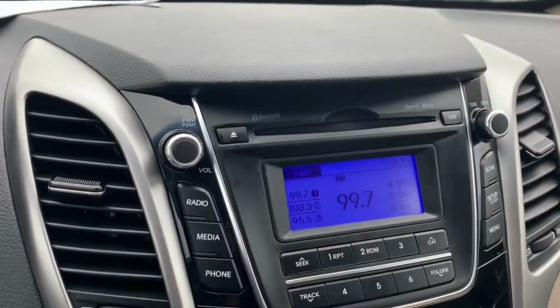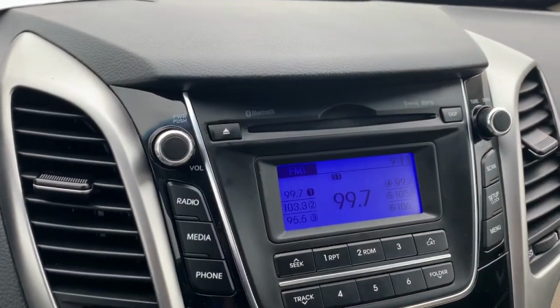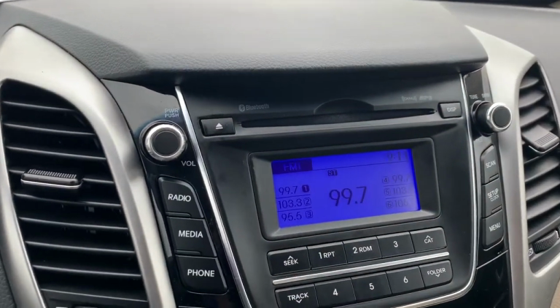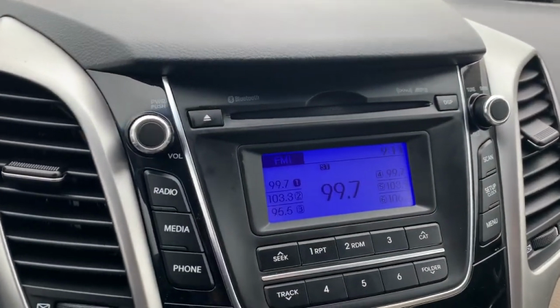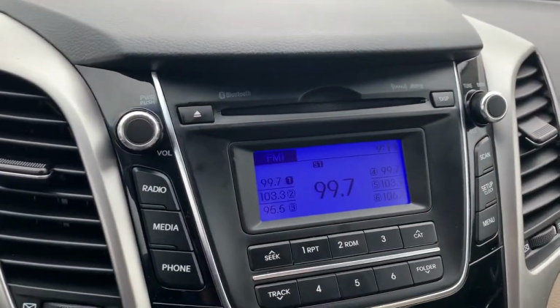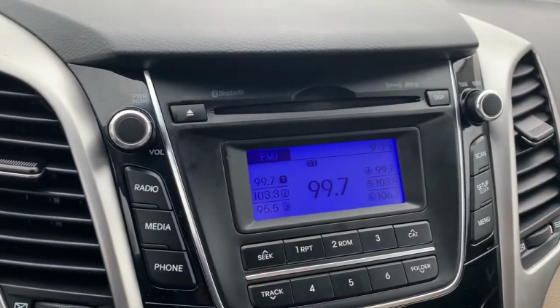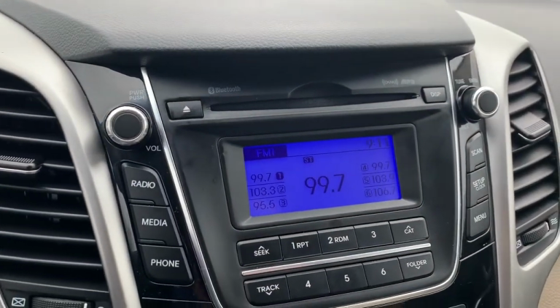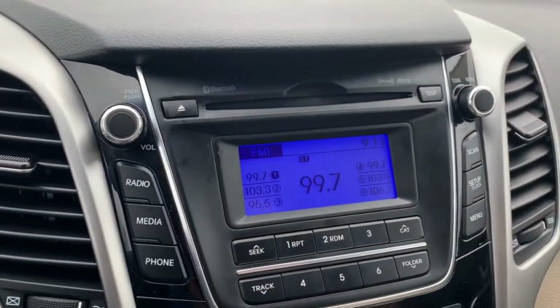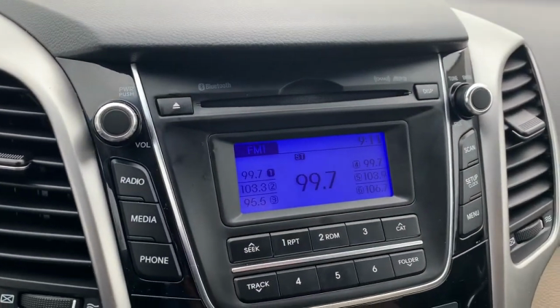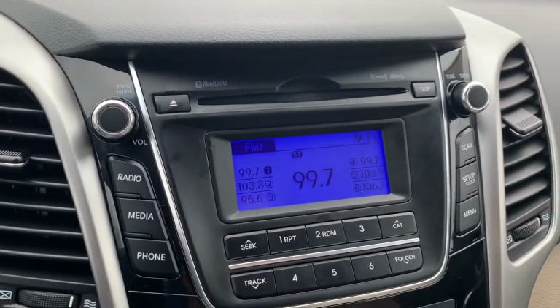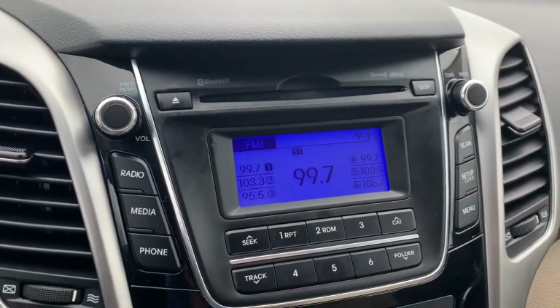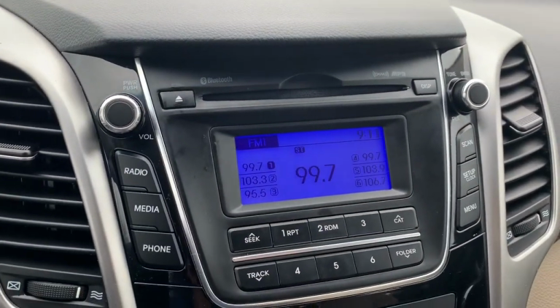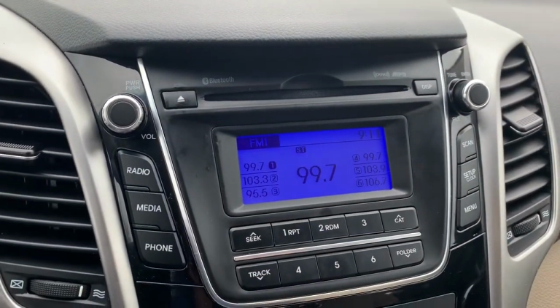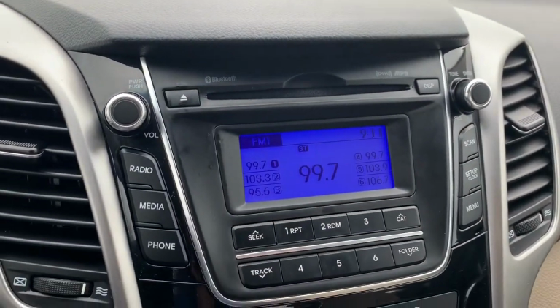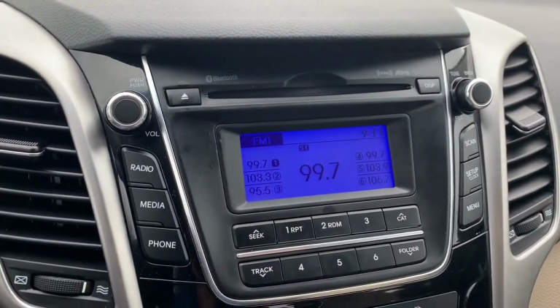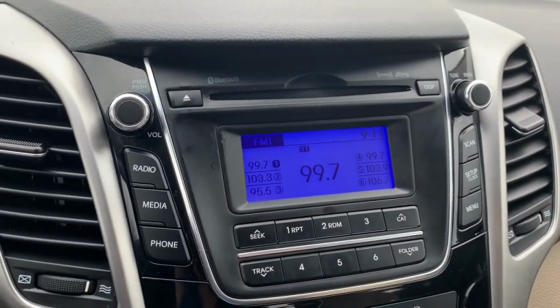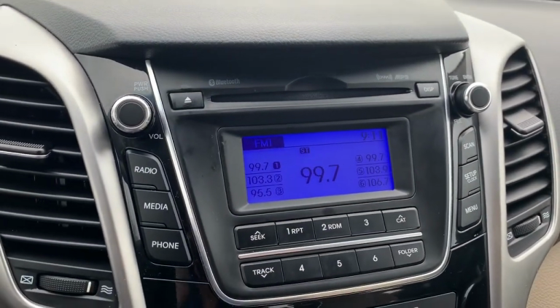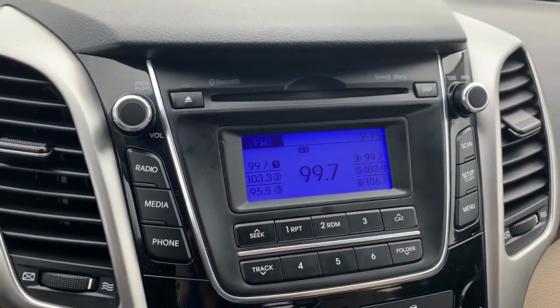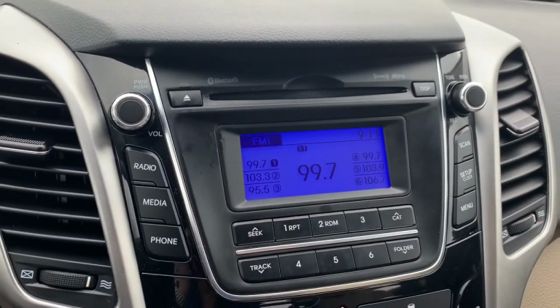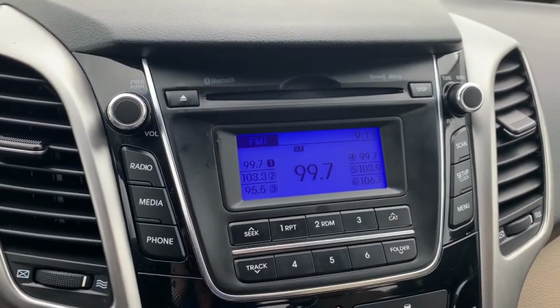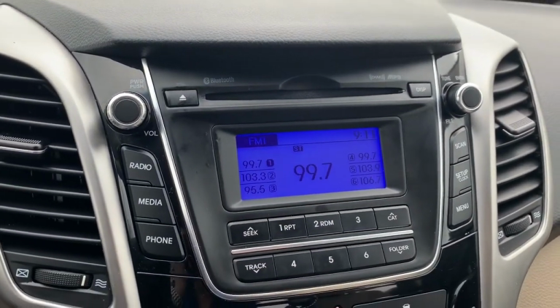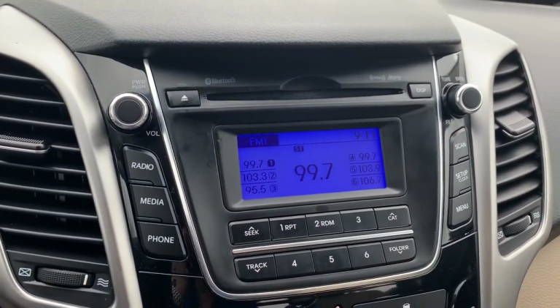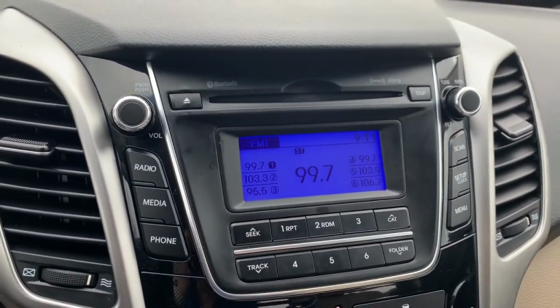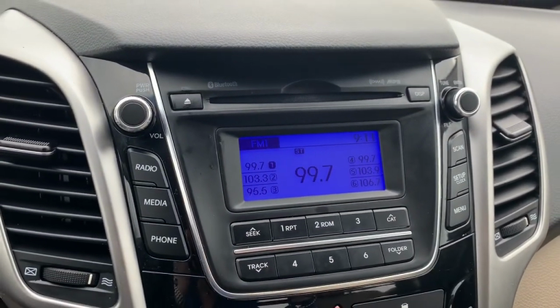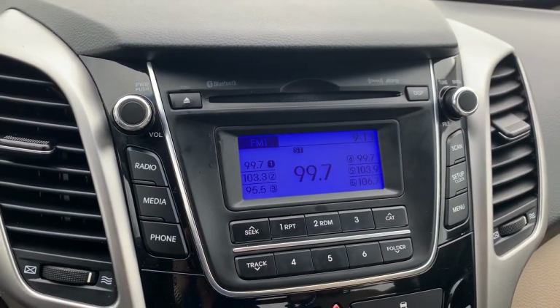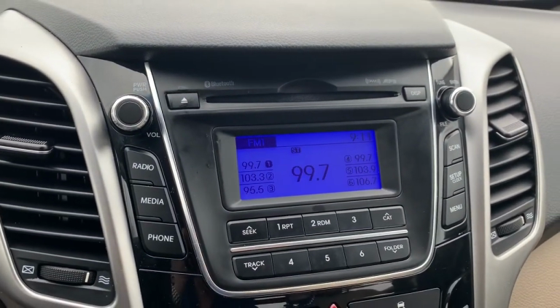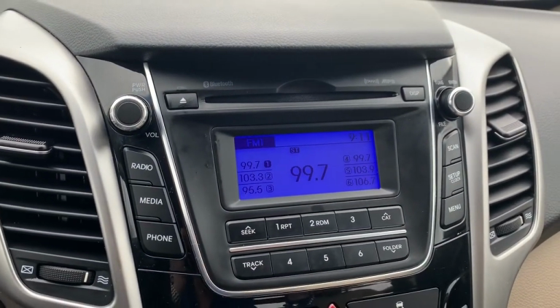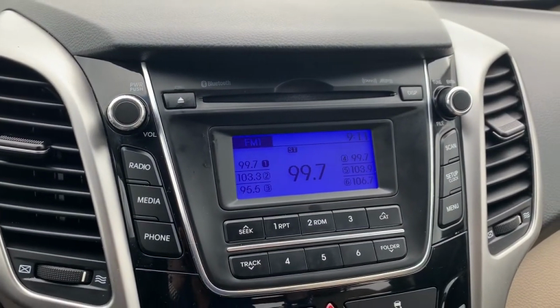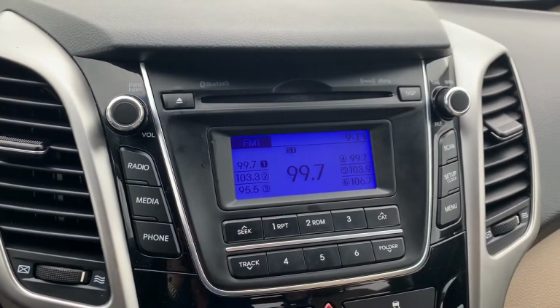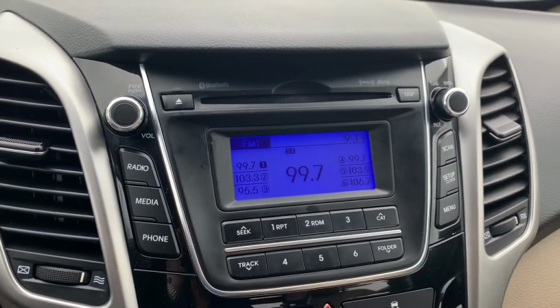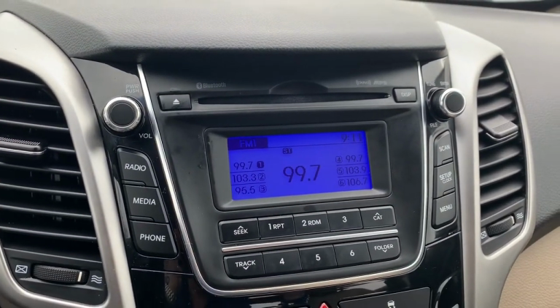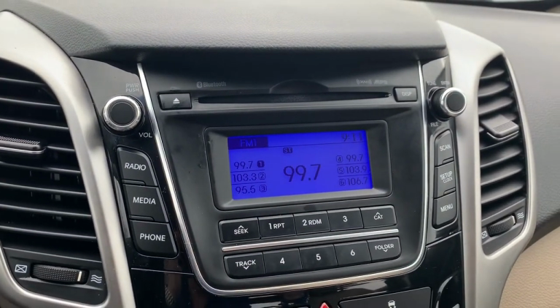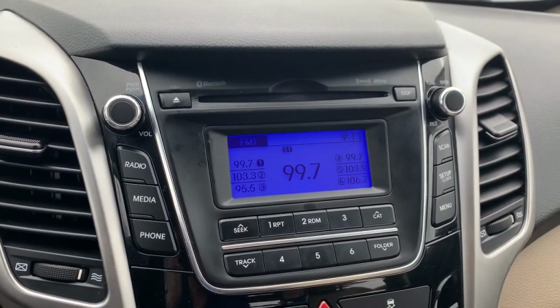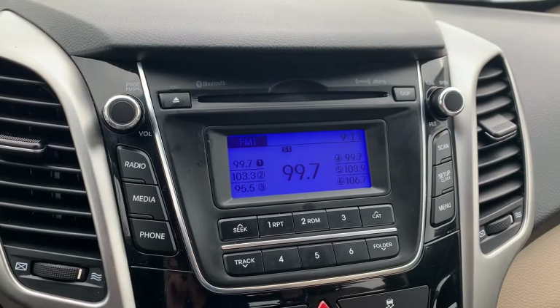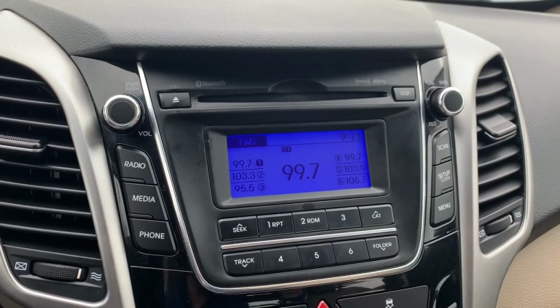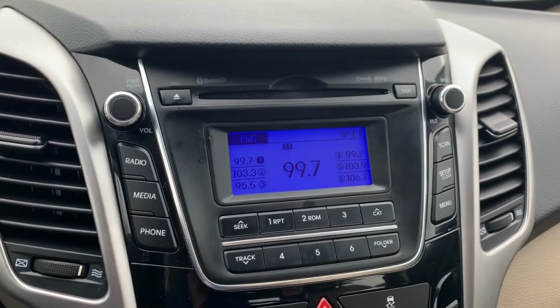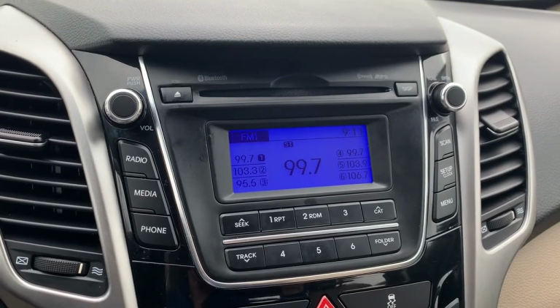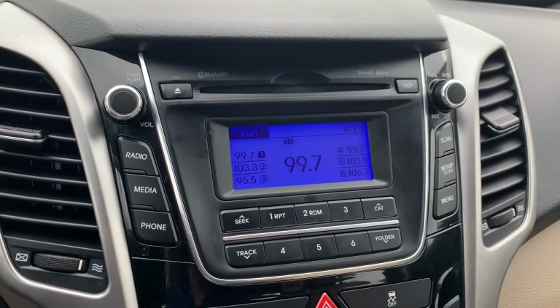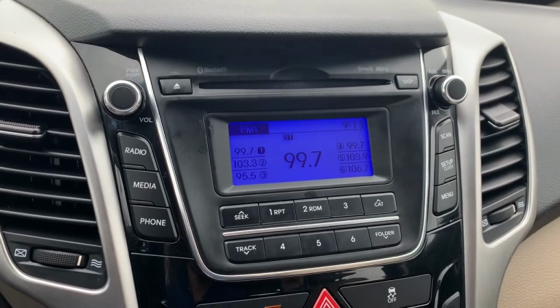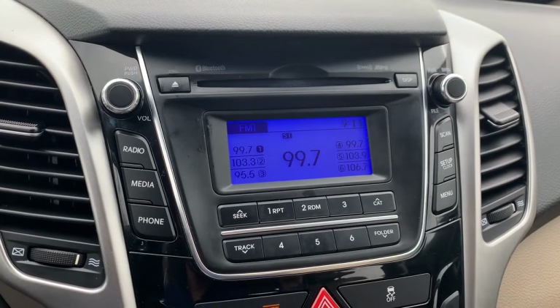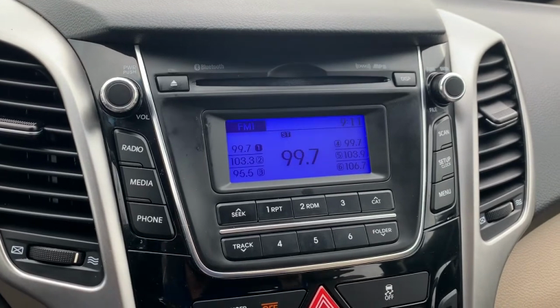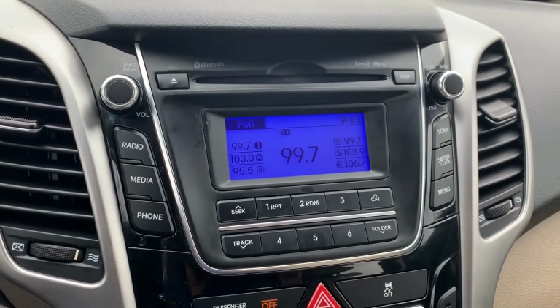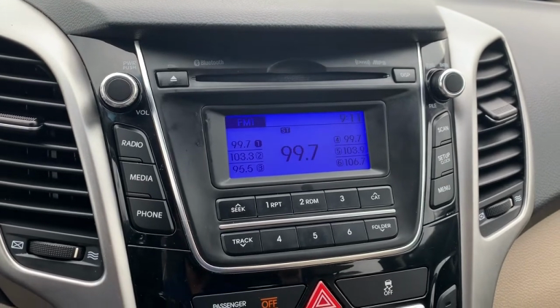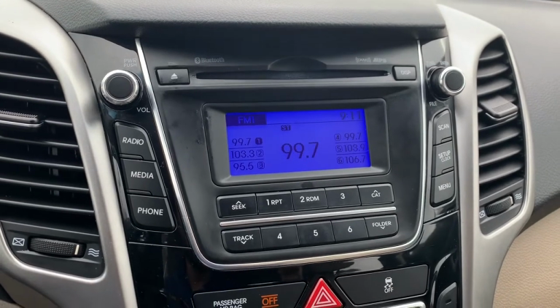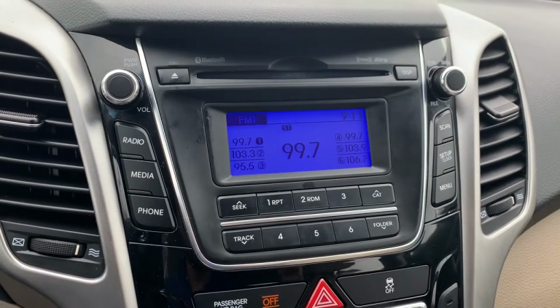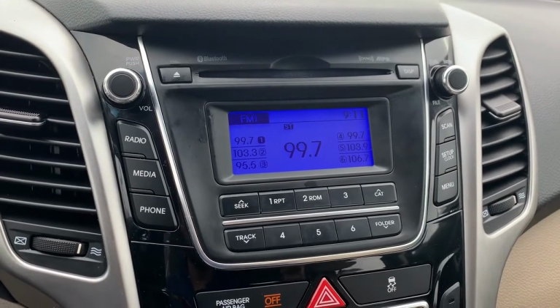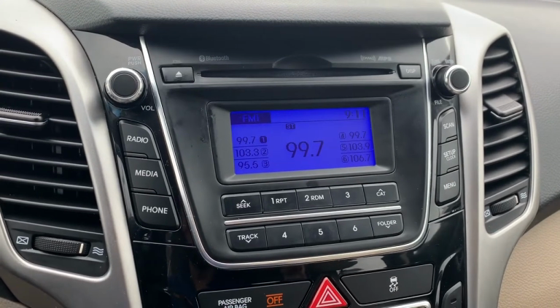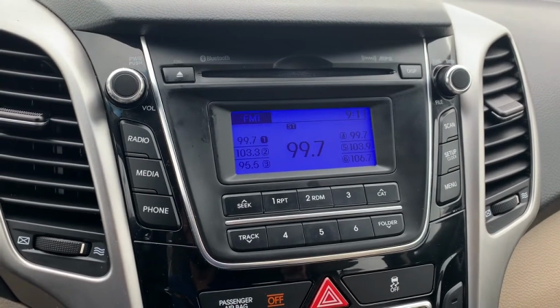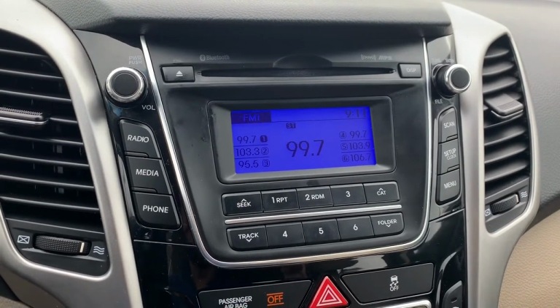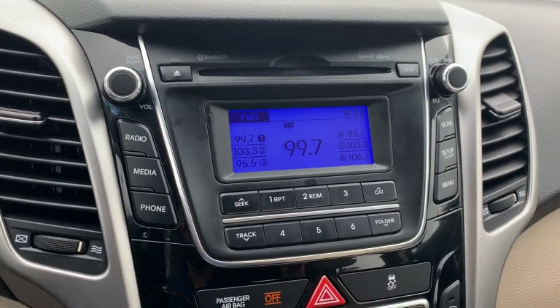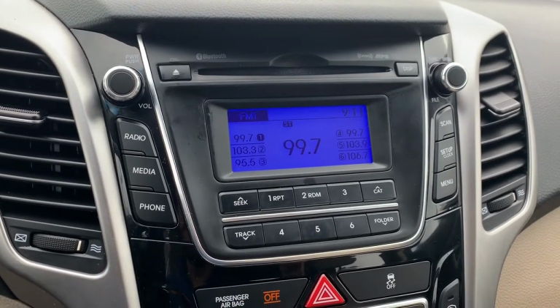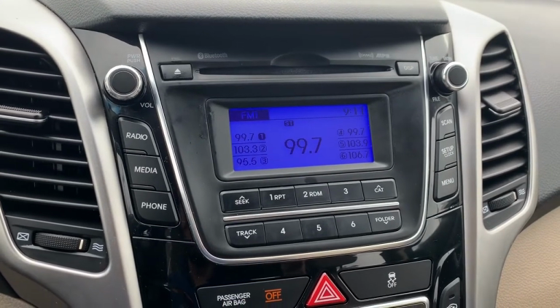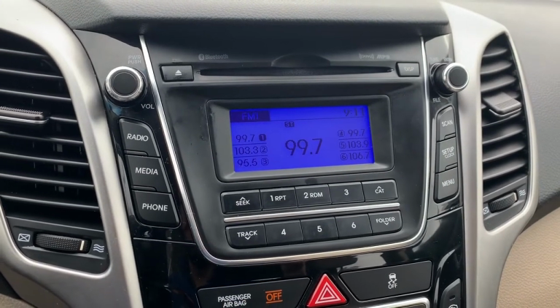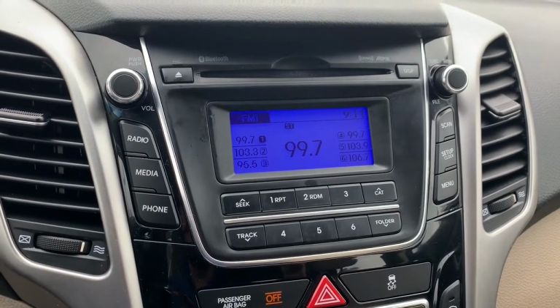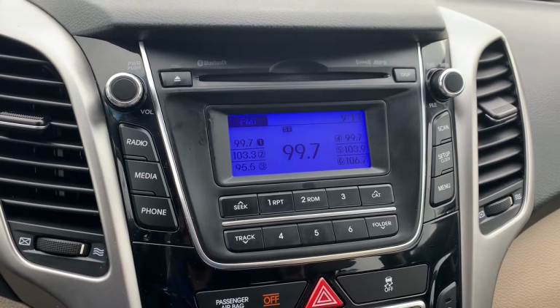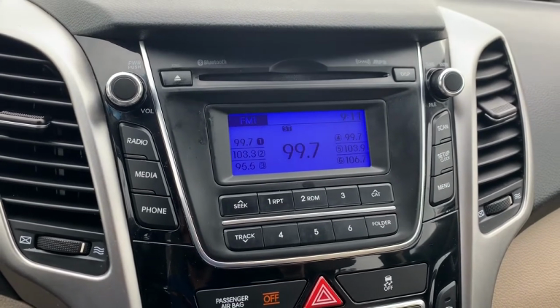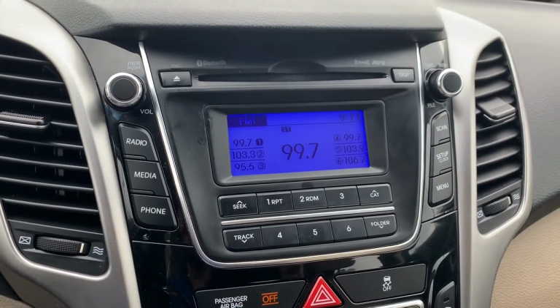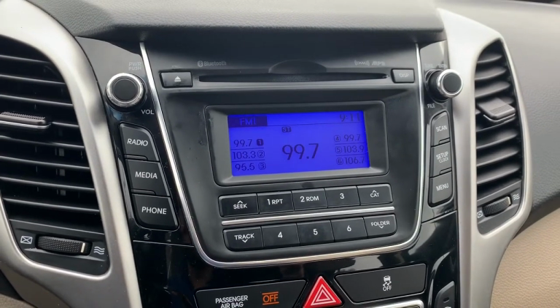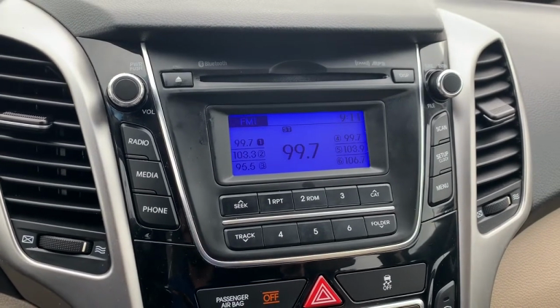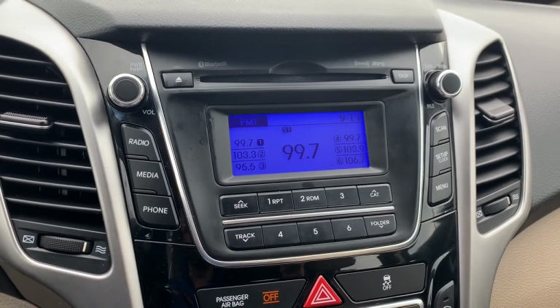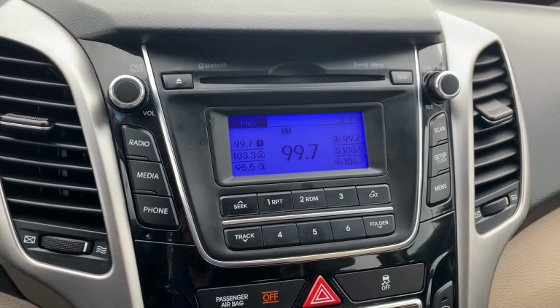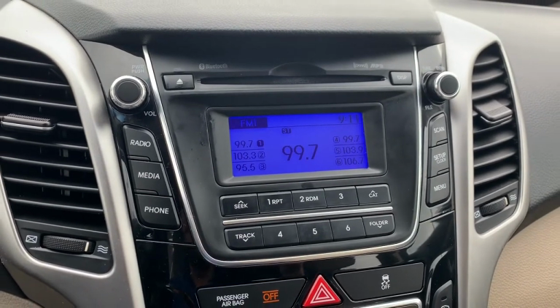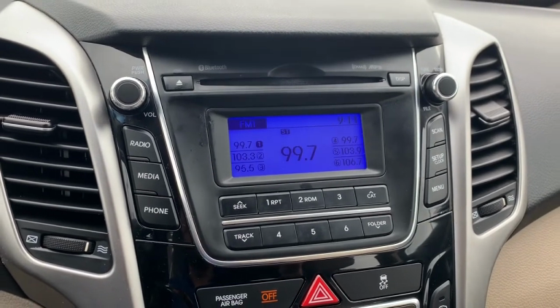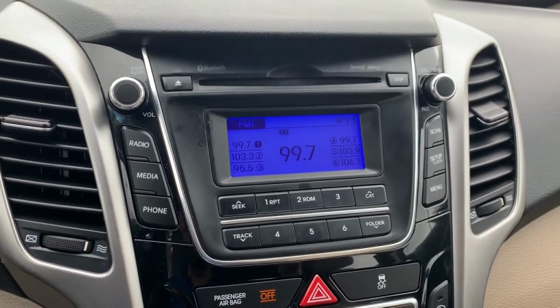You will have Bluetooth connectivity, XM radio, AM and FM bands.